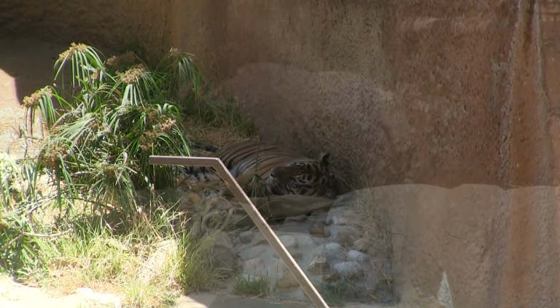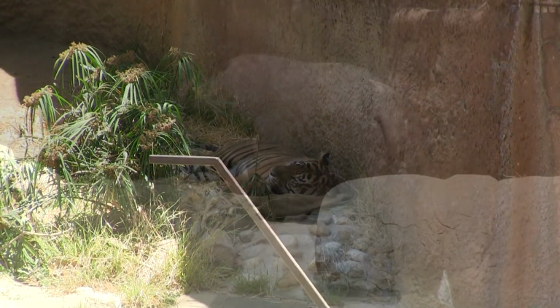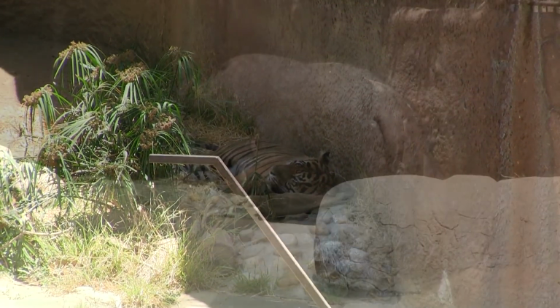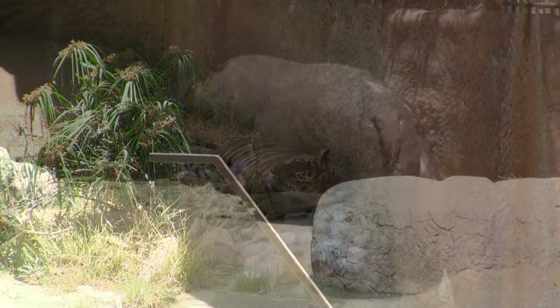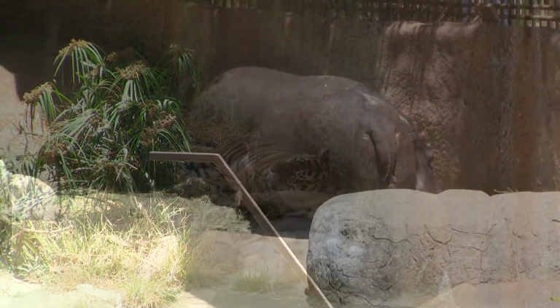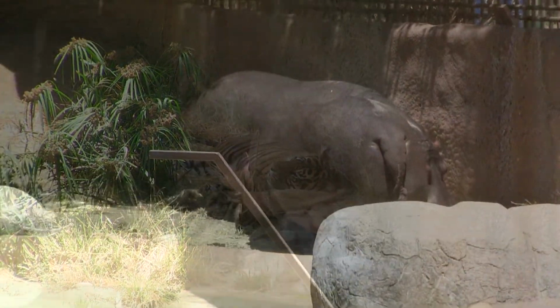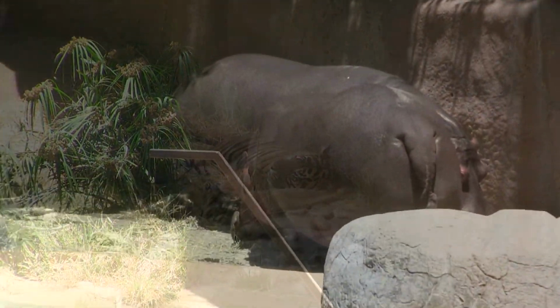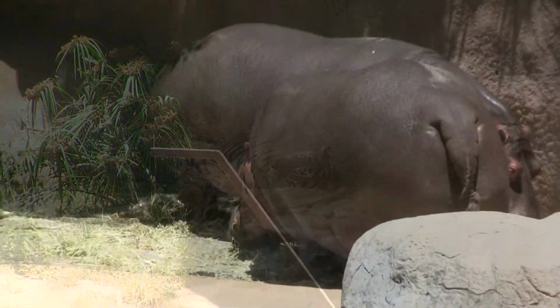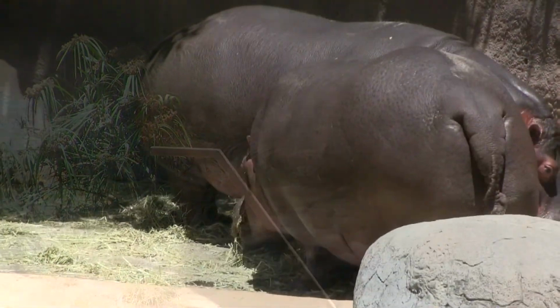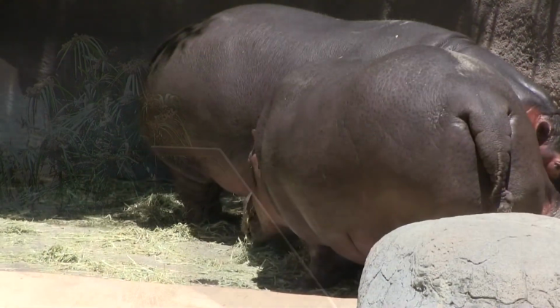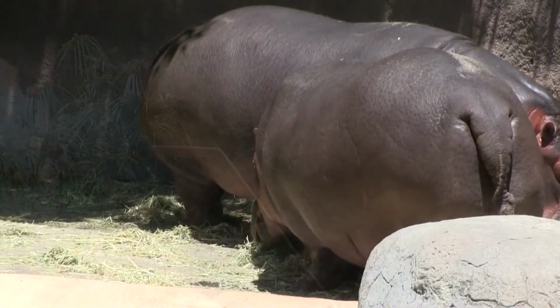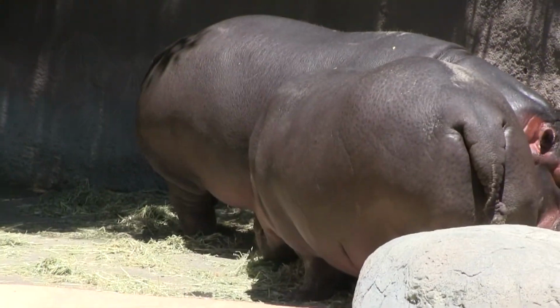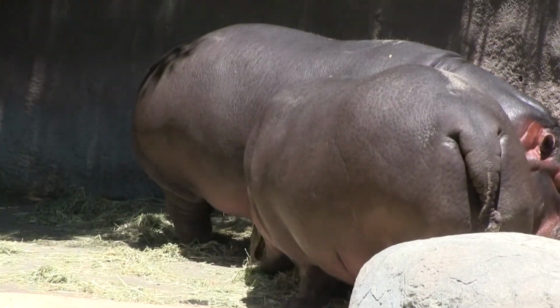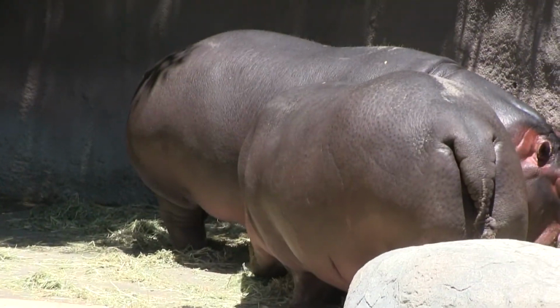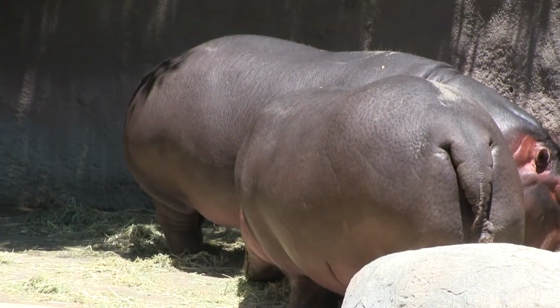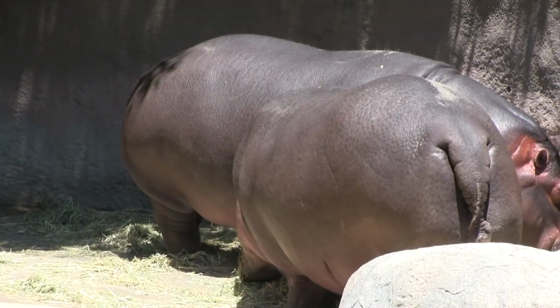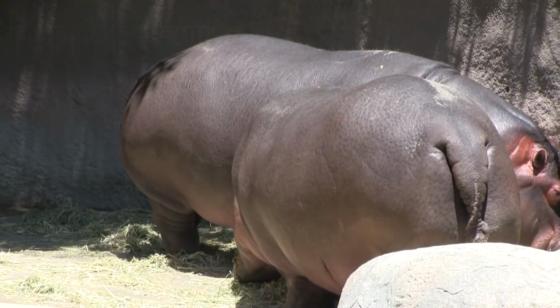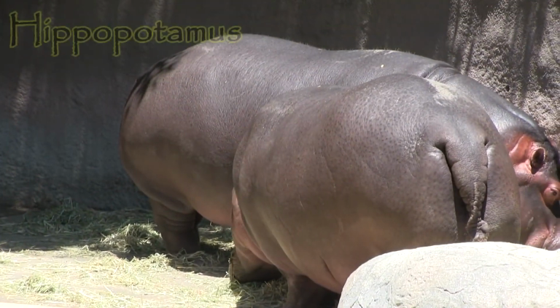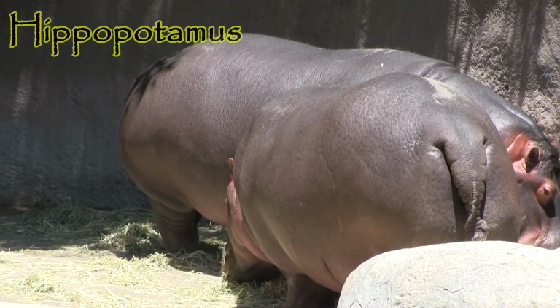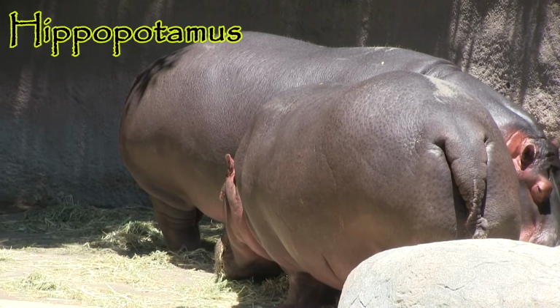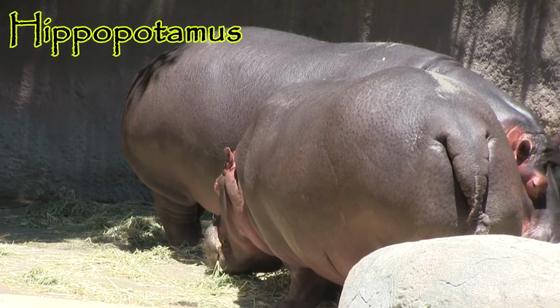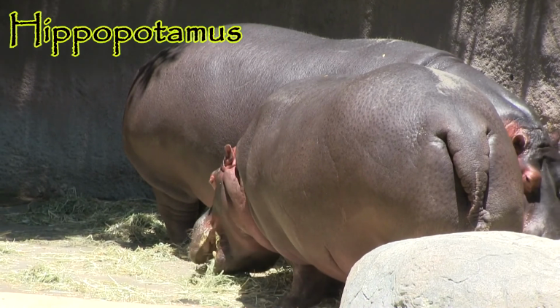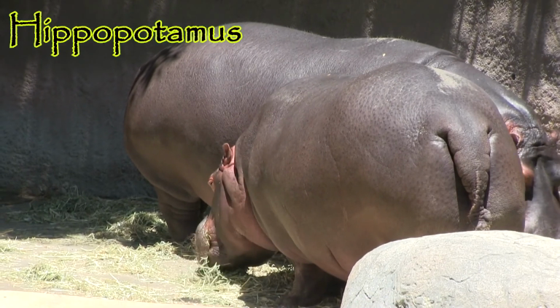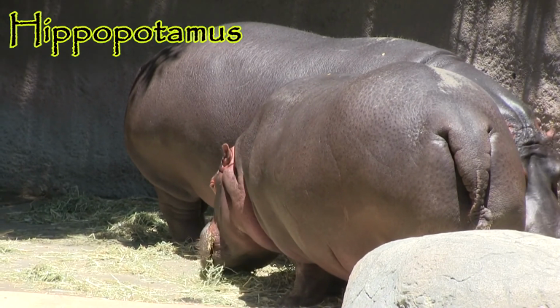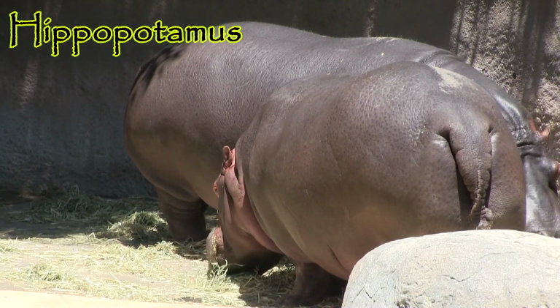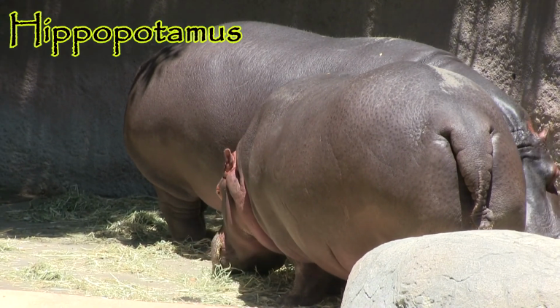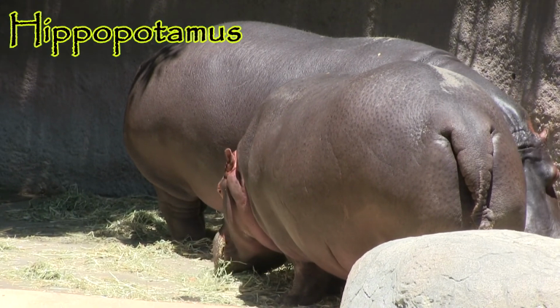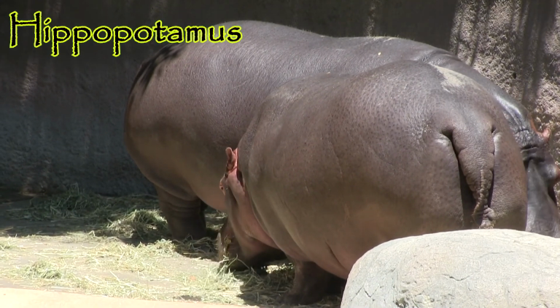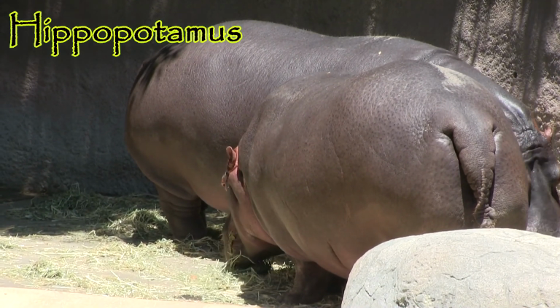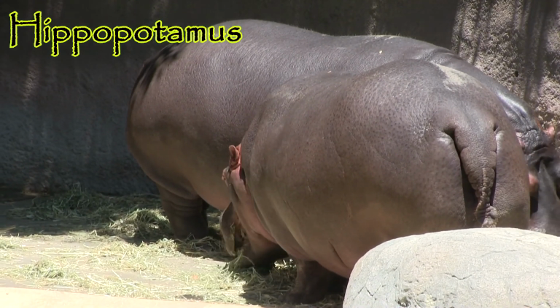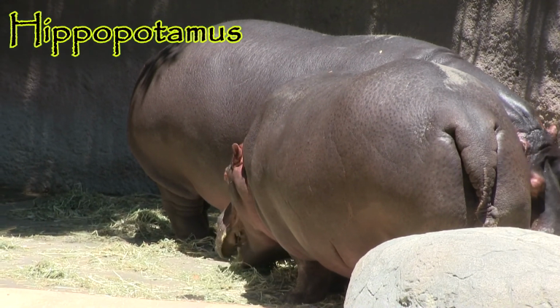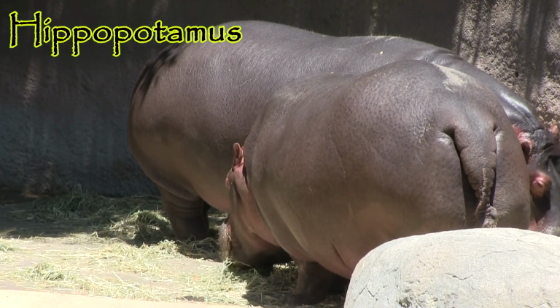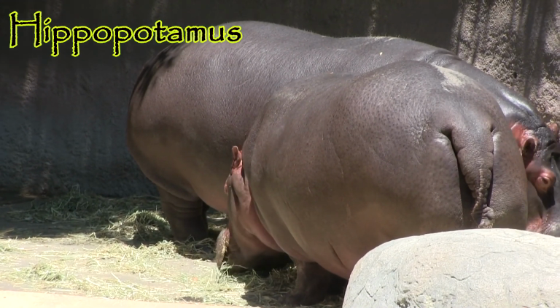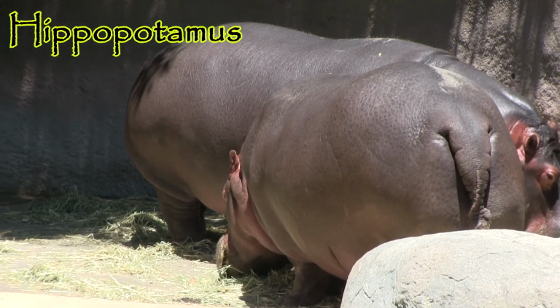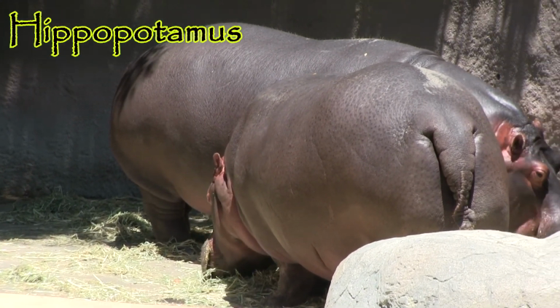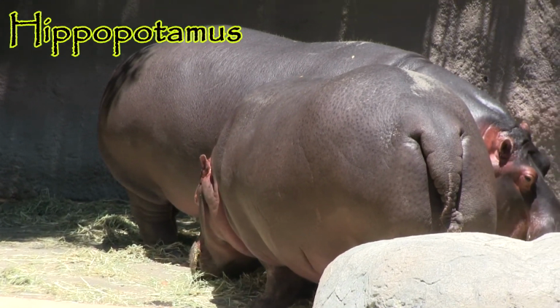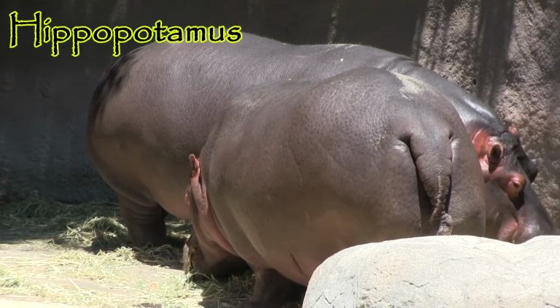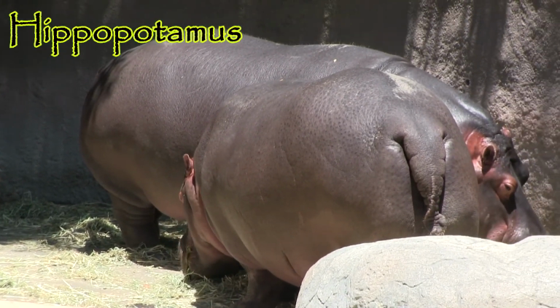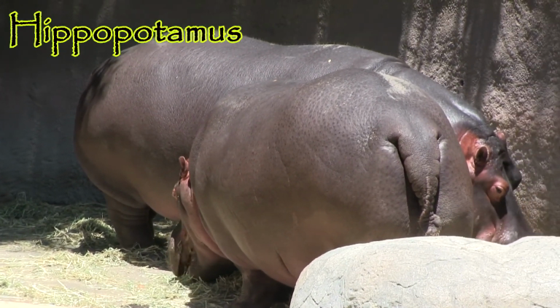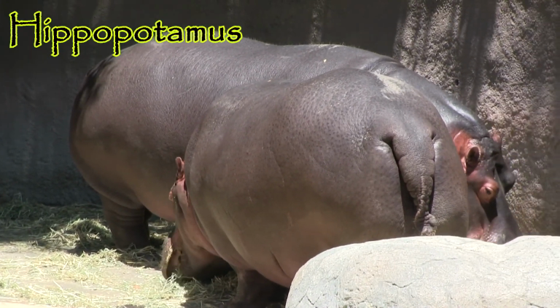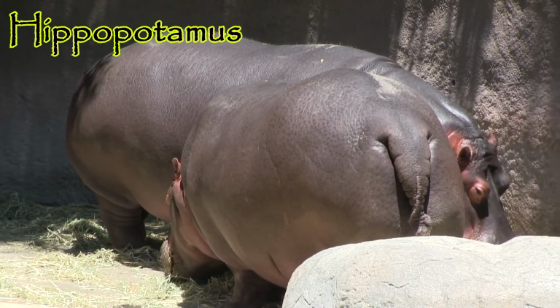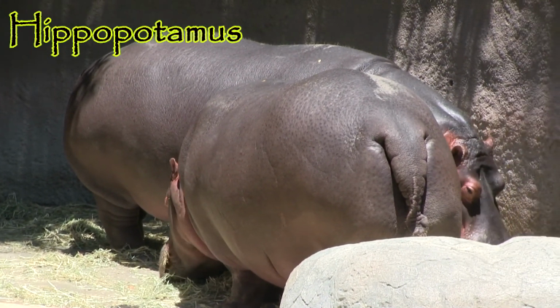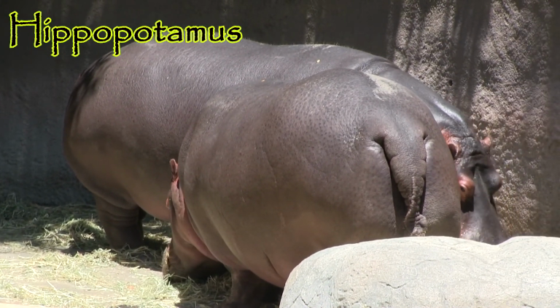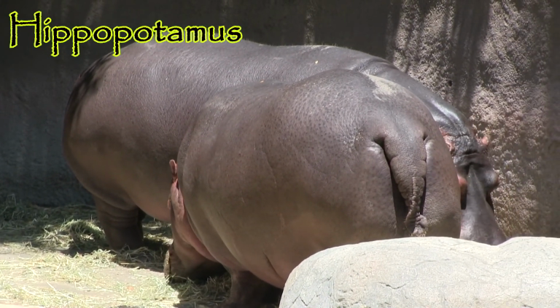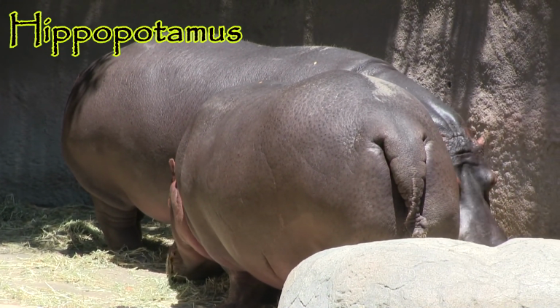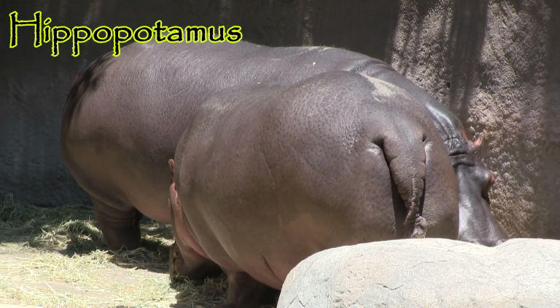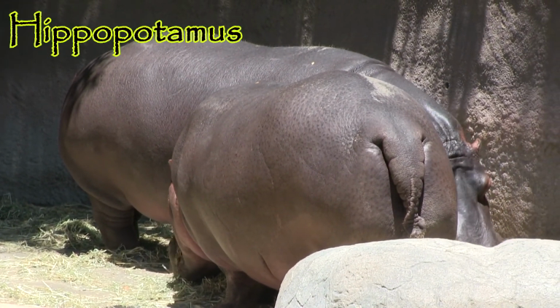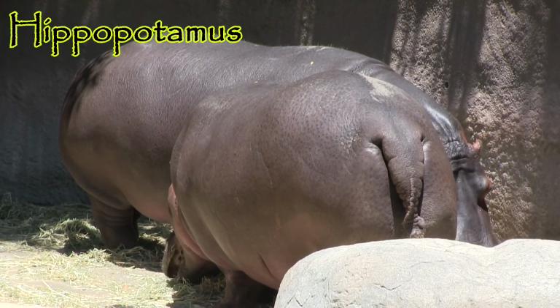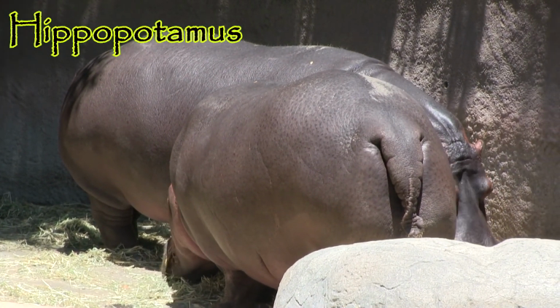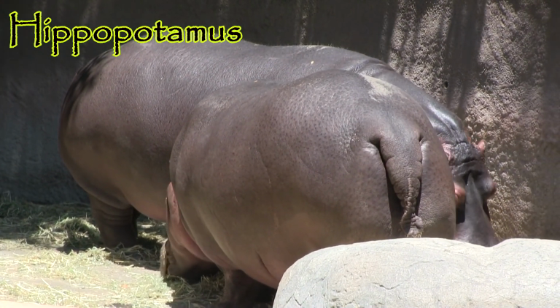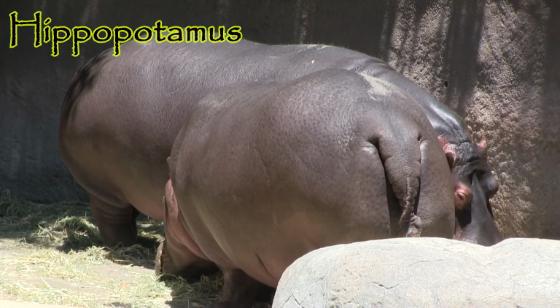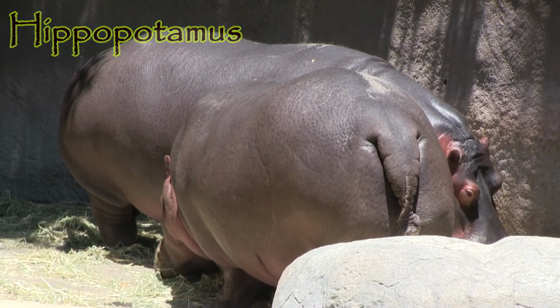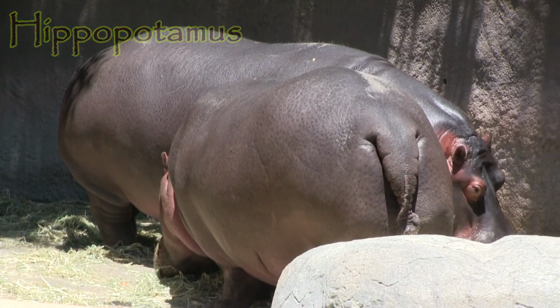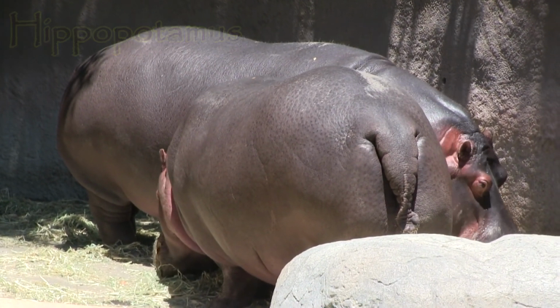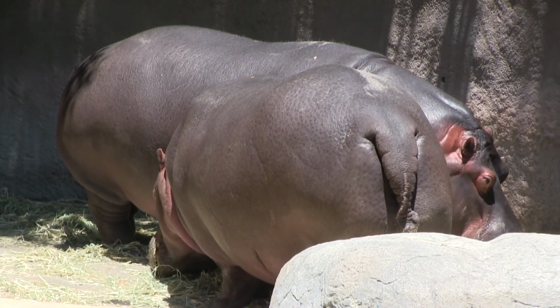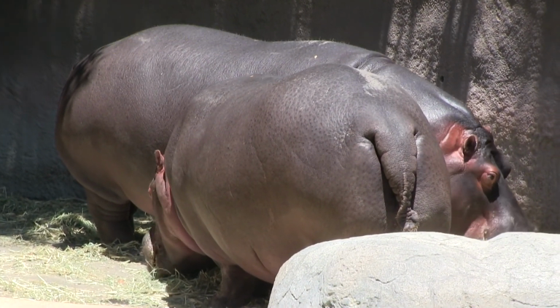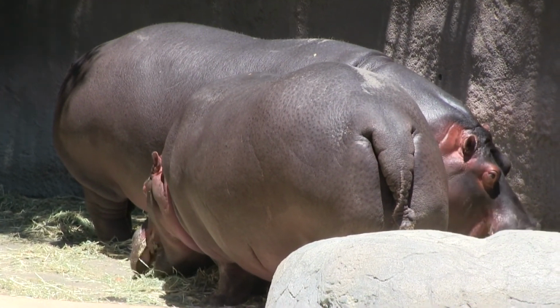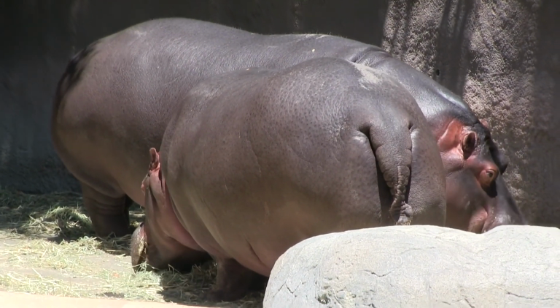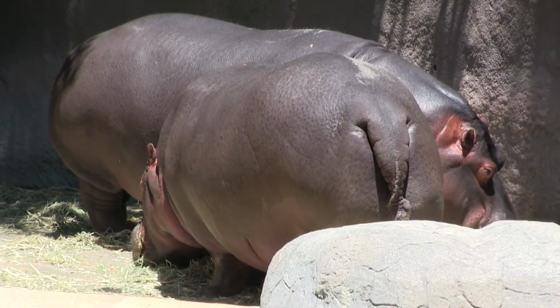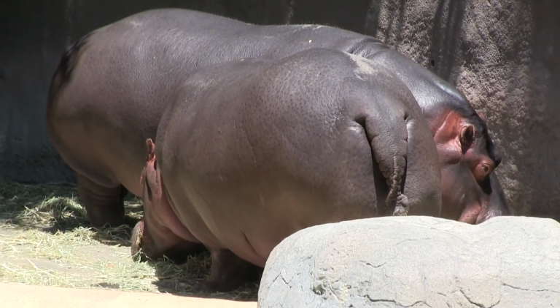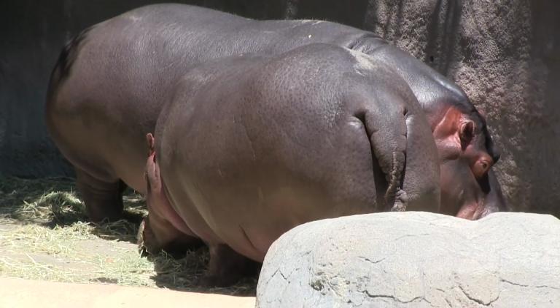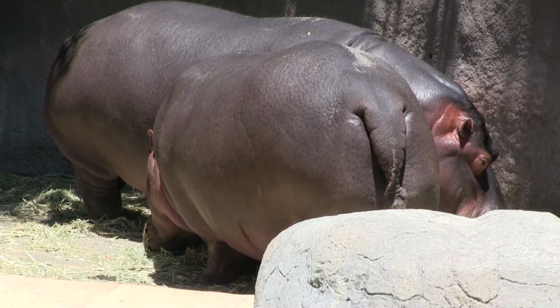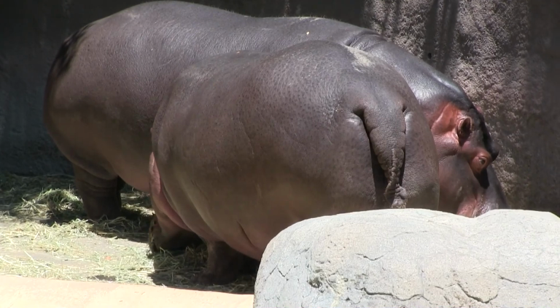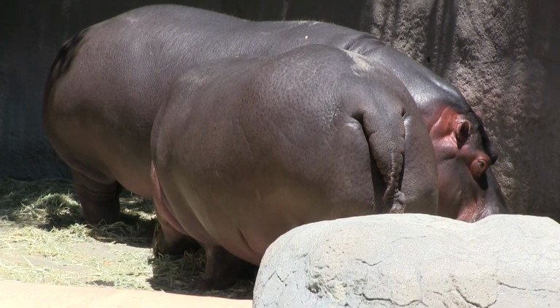Hippos have an oily secretion that helps them deal with the harmful effects of the sun — their version of suntan lotion.